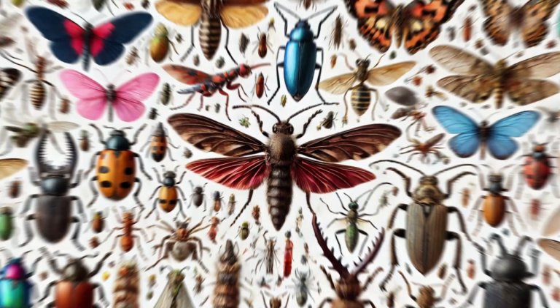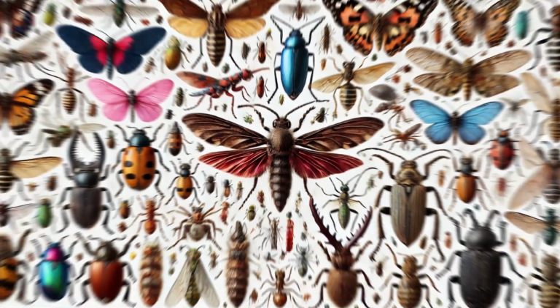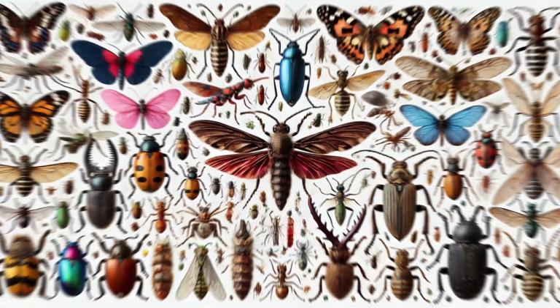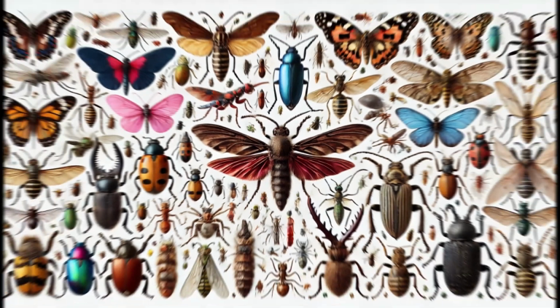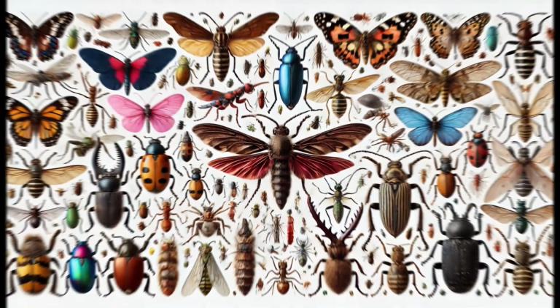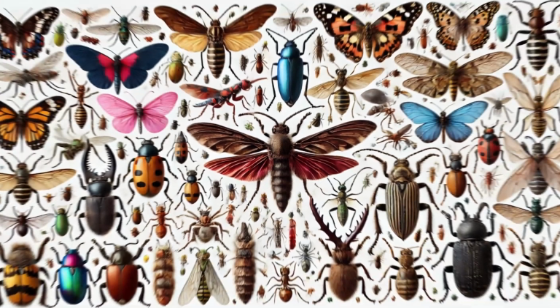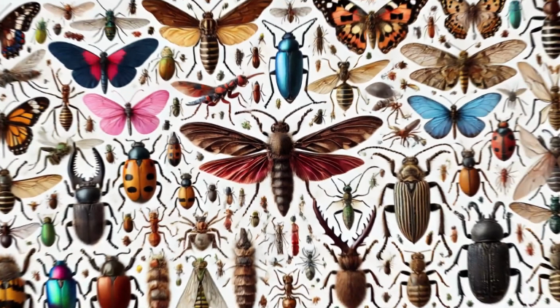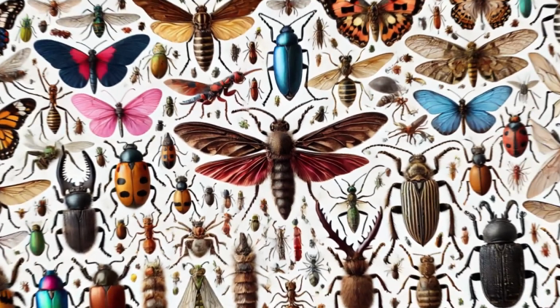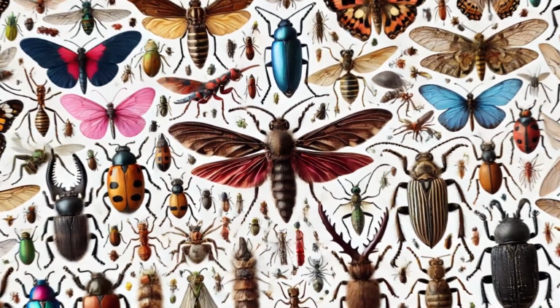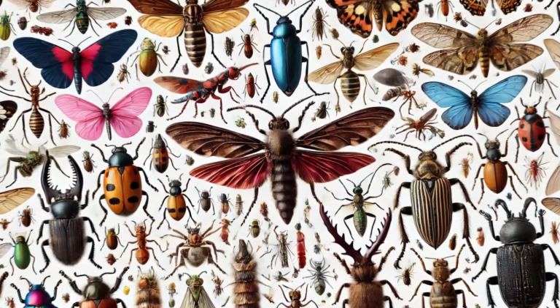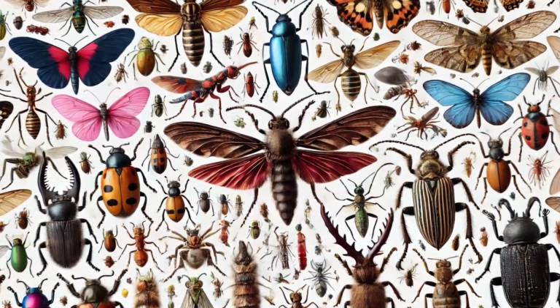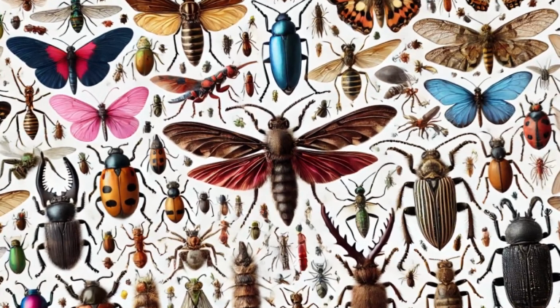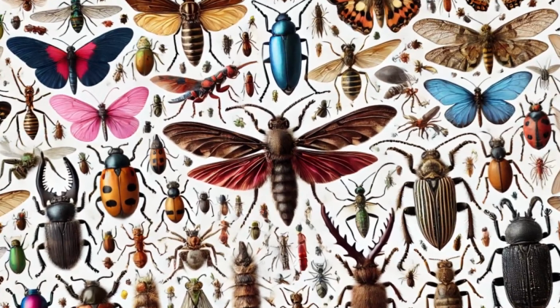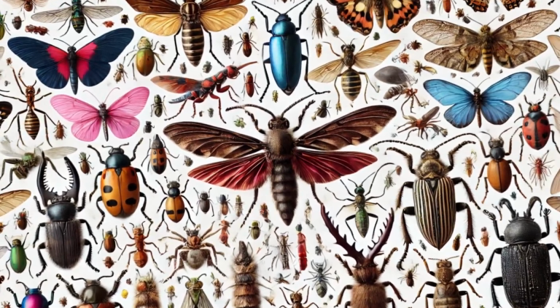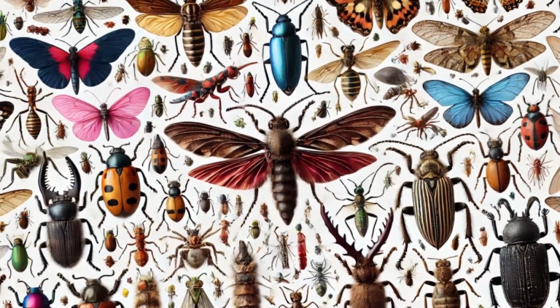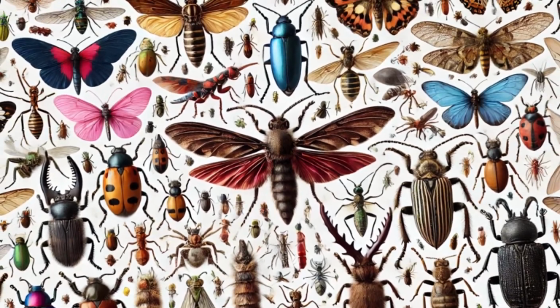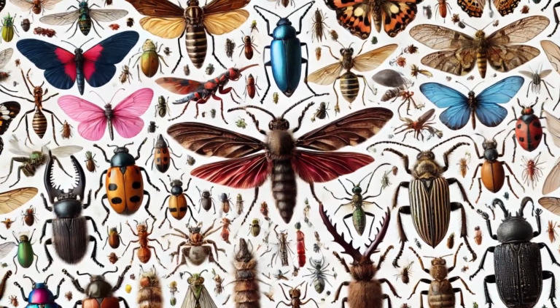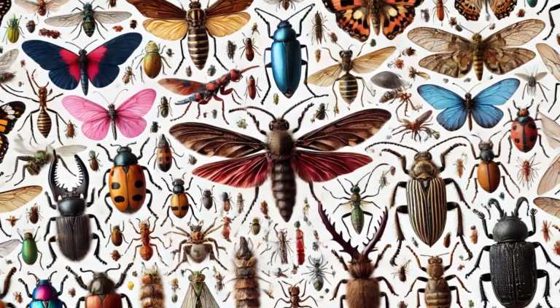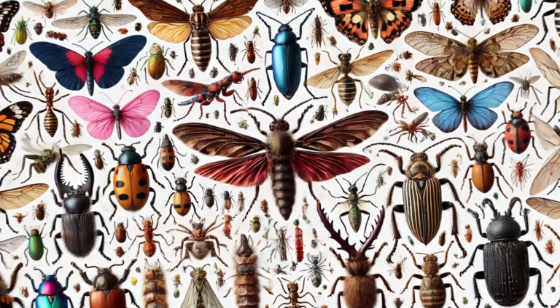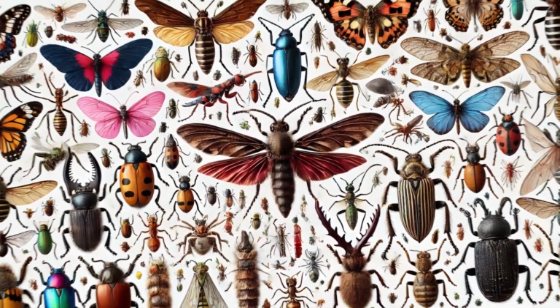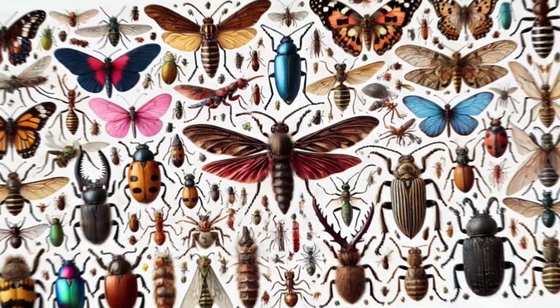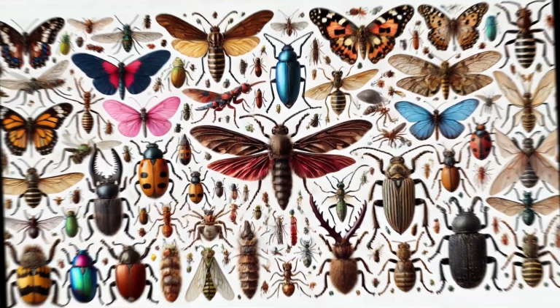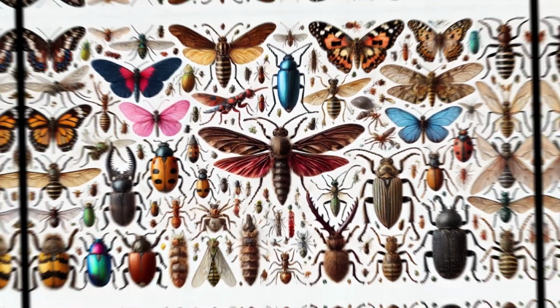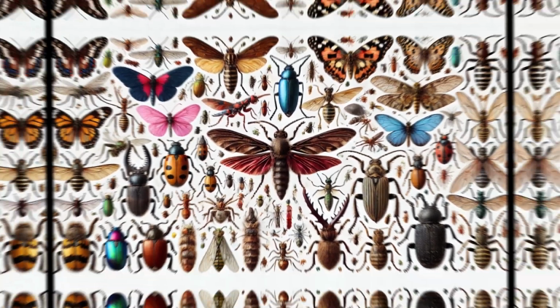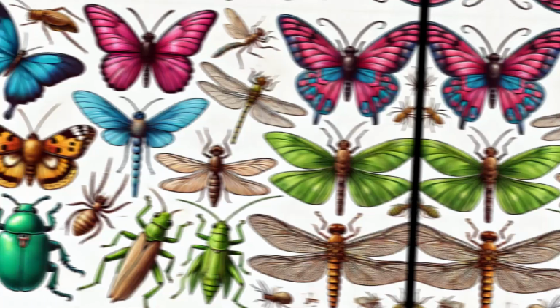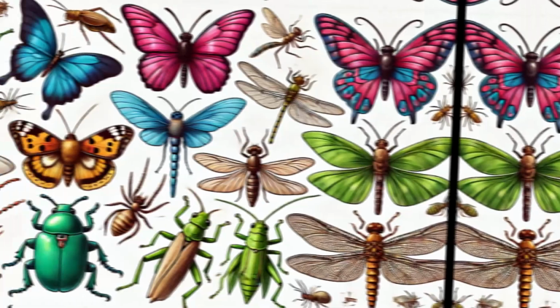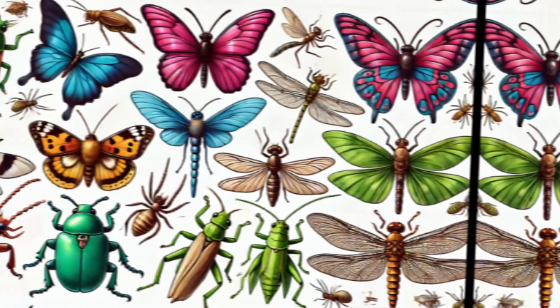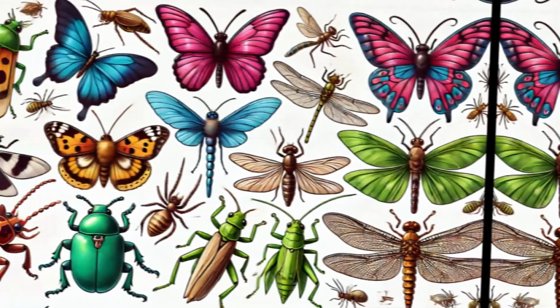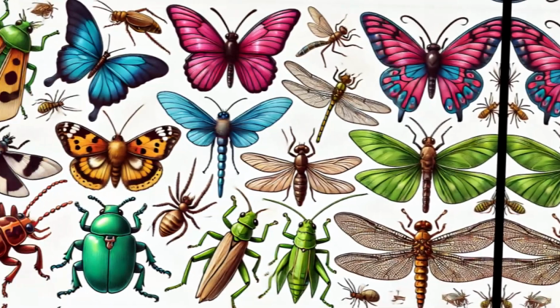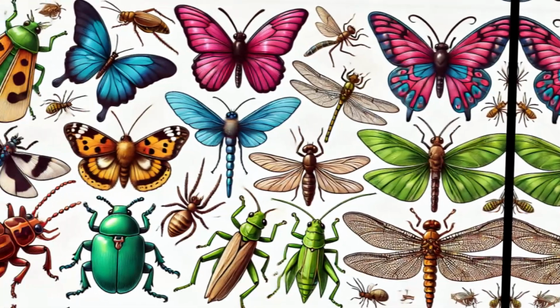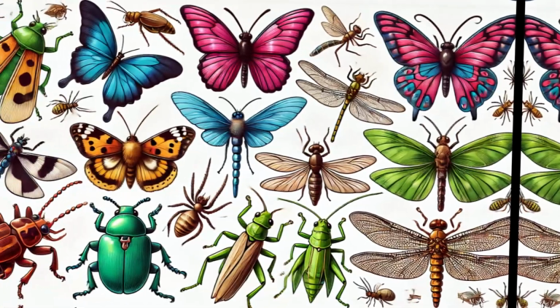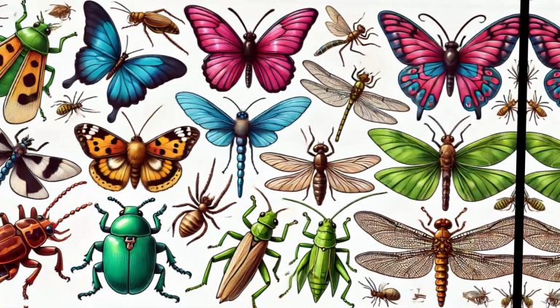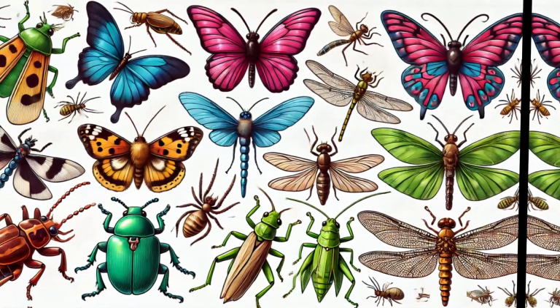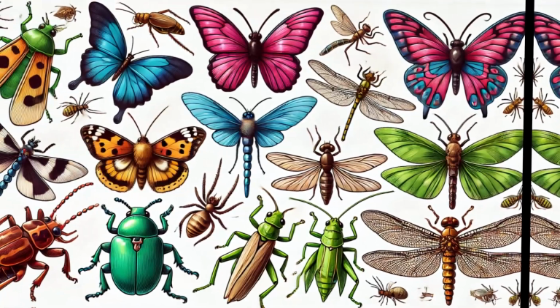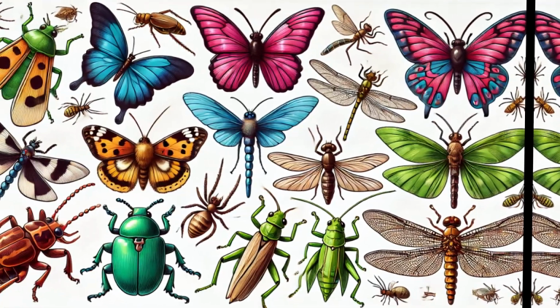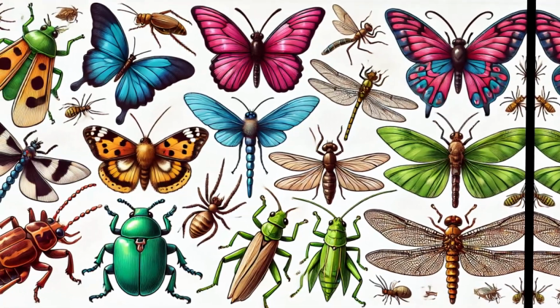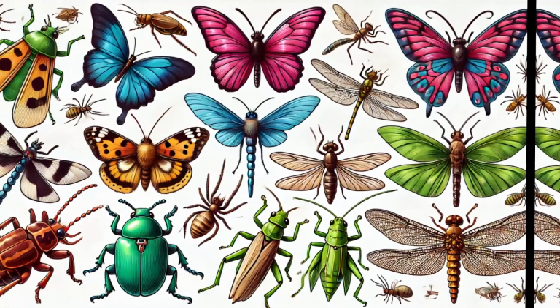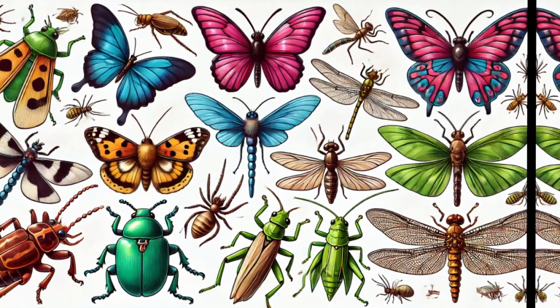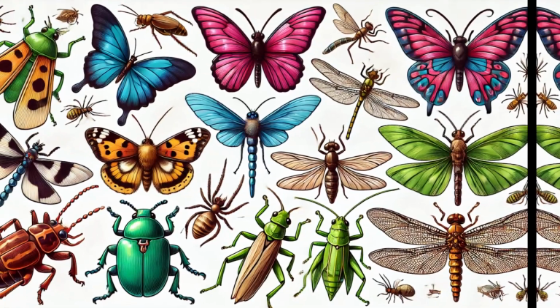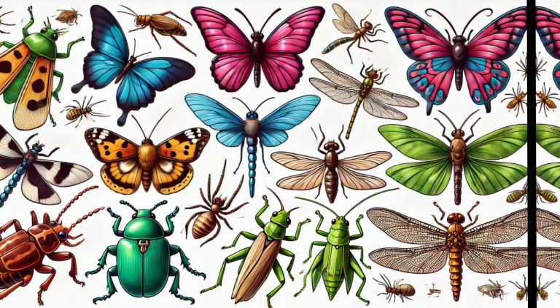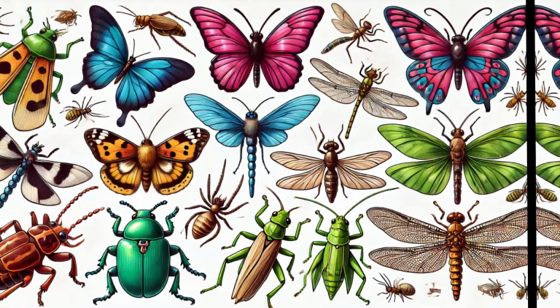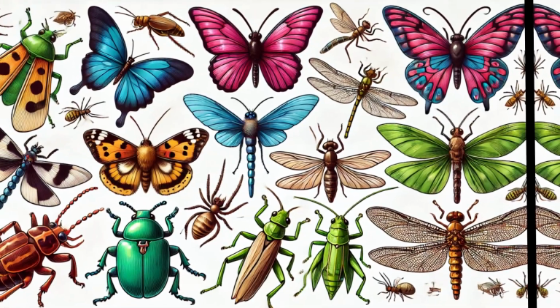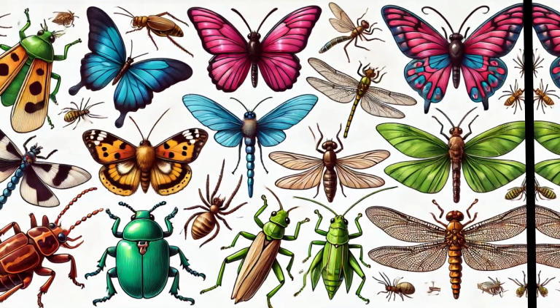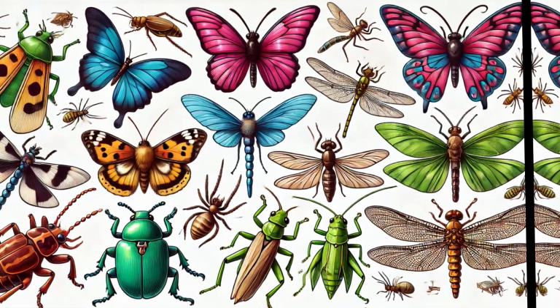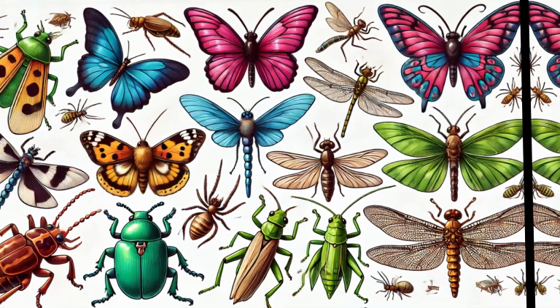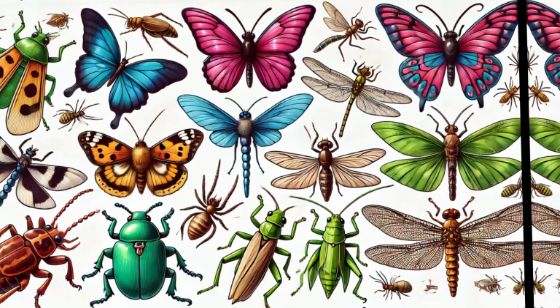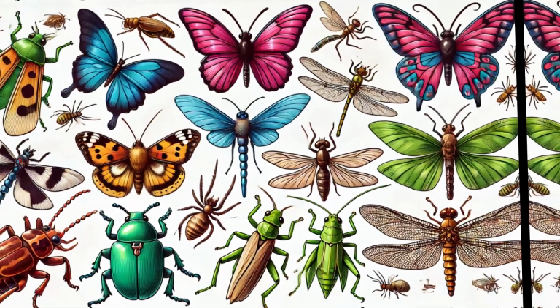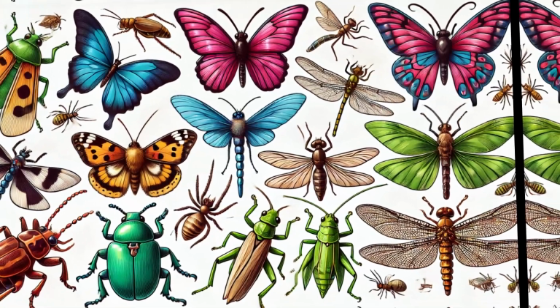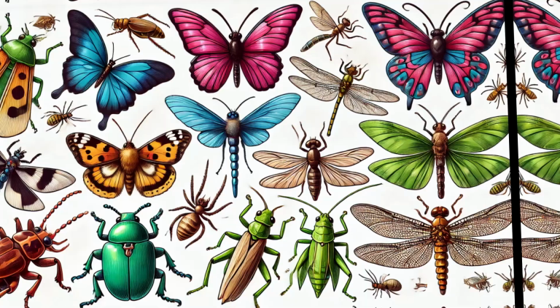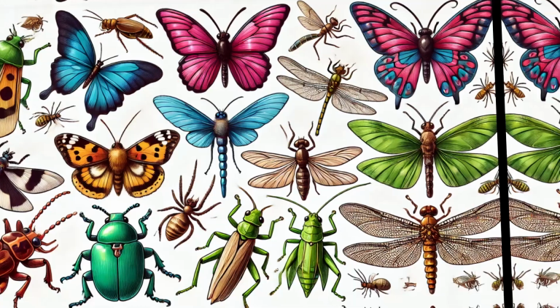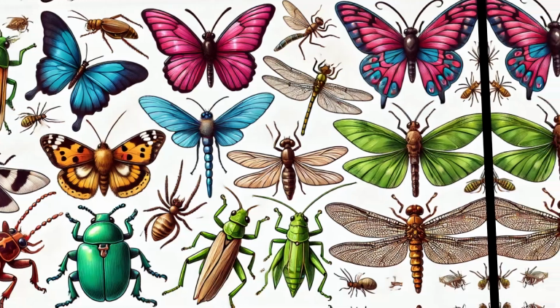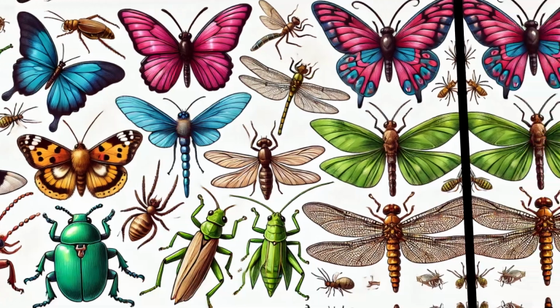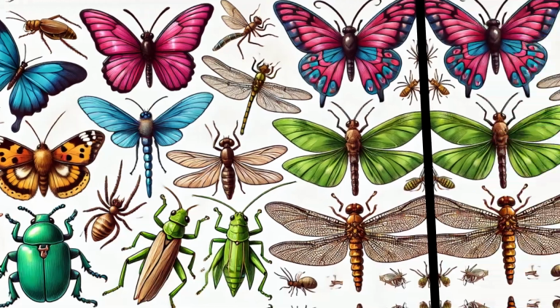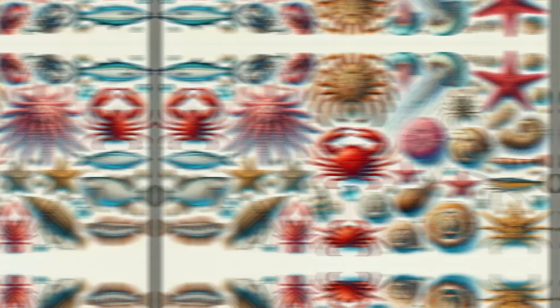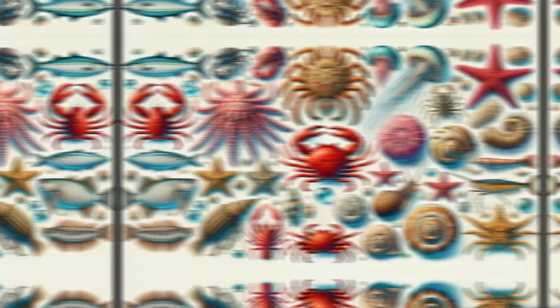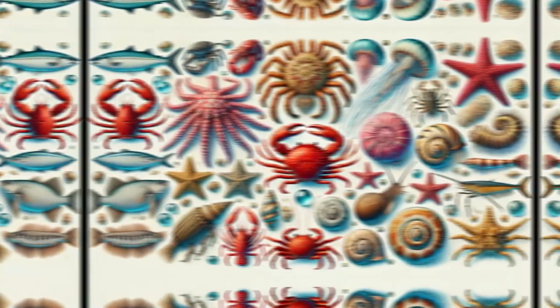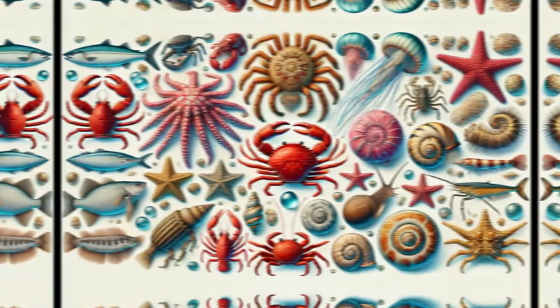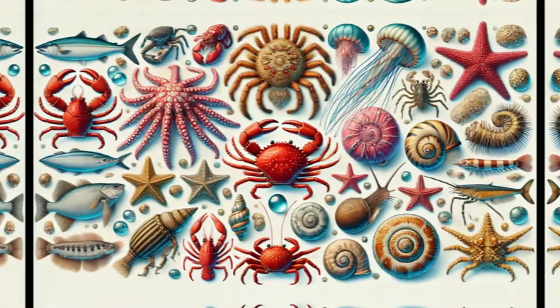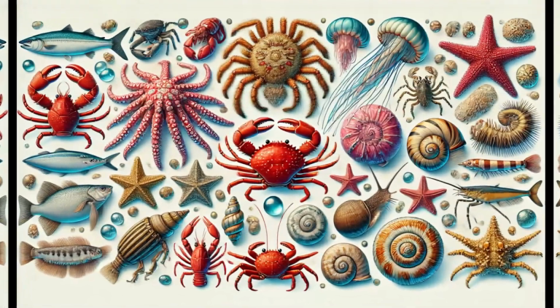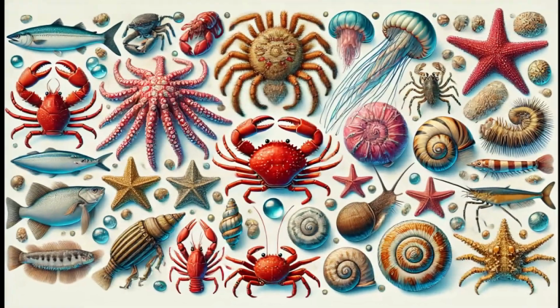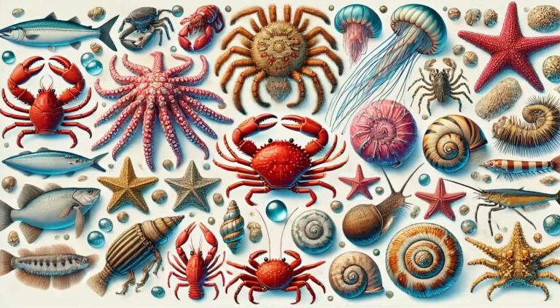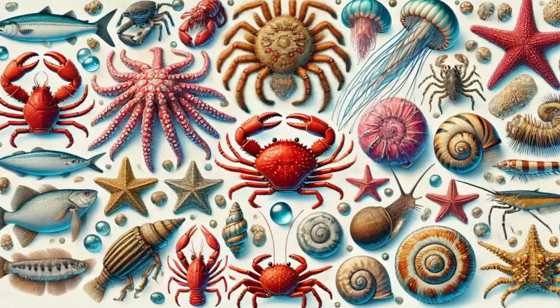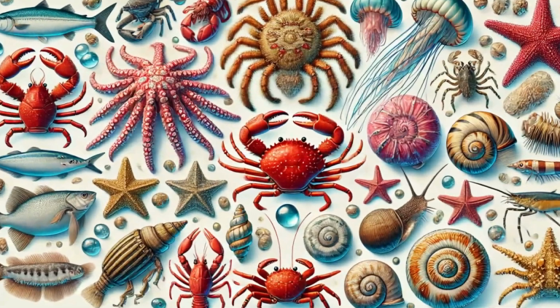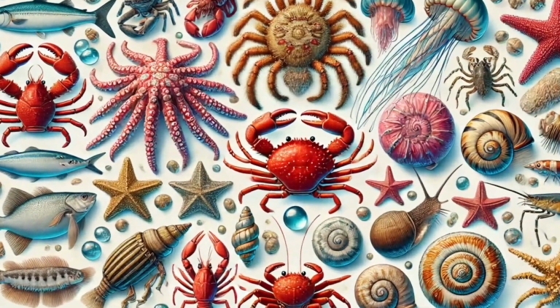Hello kids, today we are going to explore the invertebrates — 100 incredible invertebrates together. Let's get started.